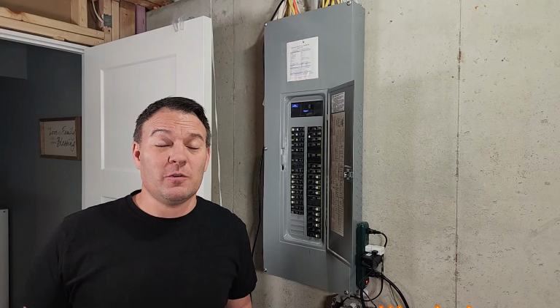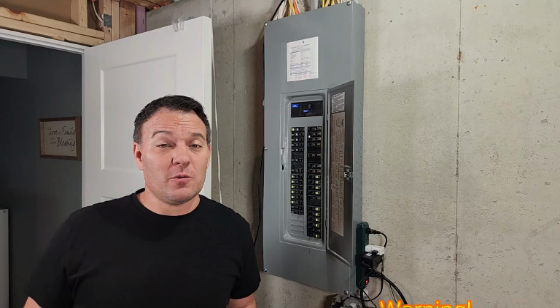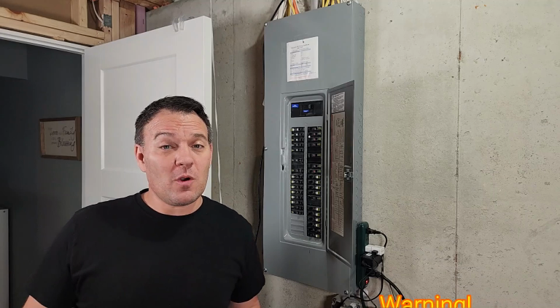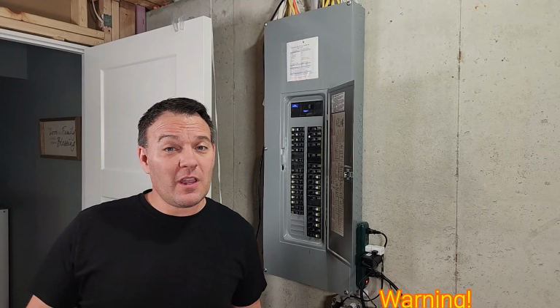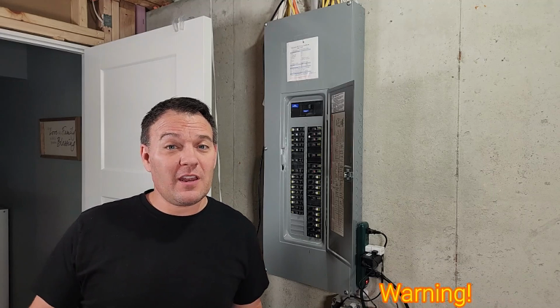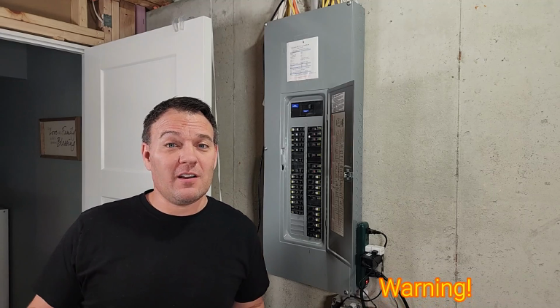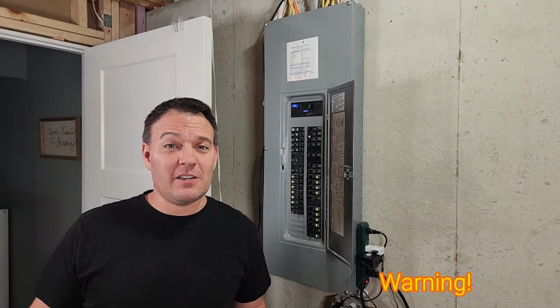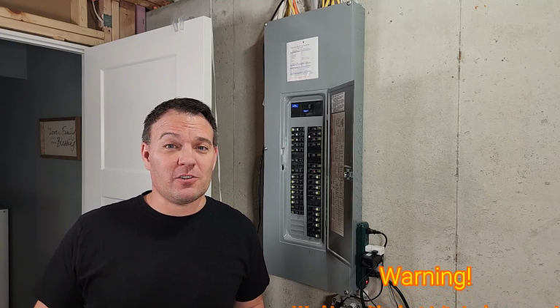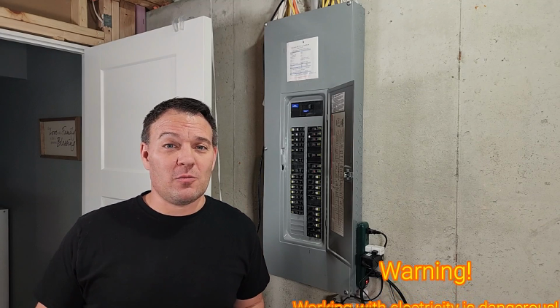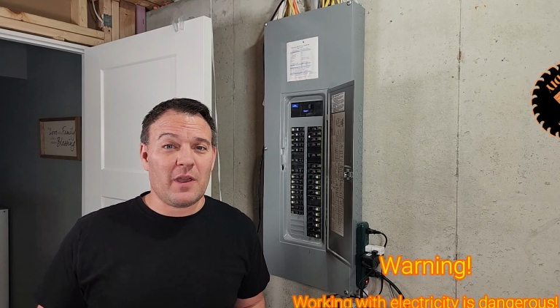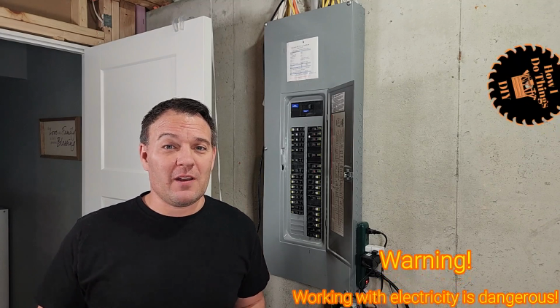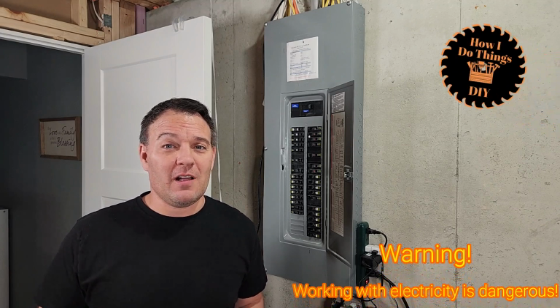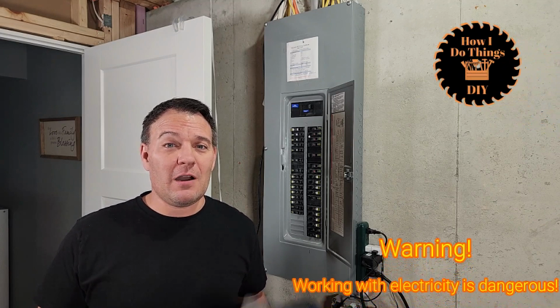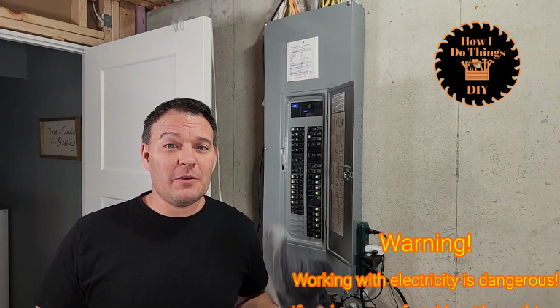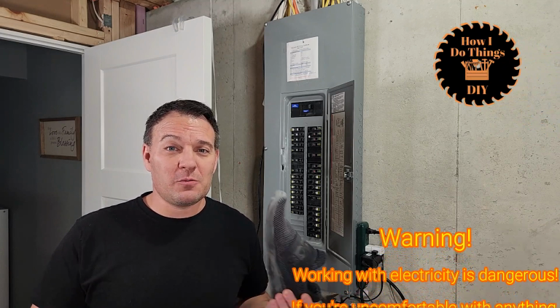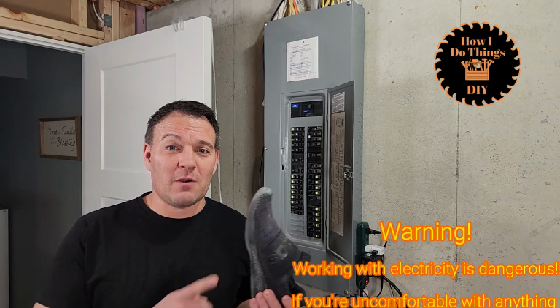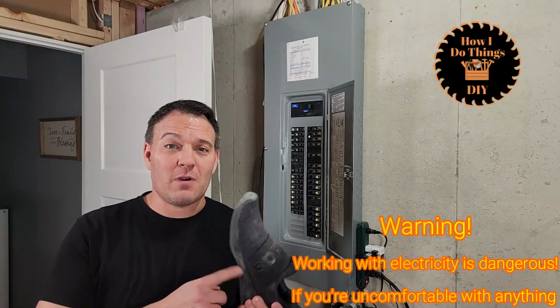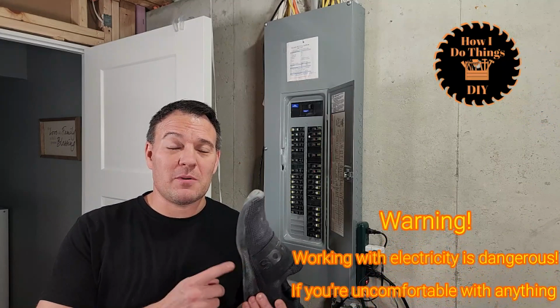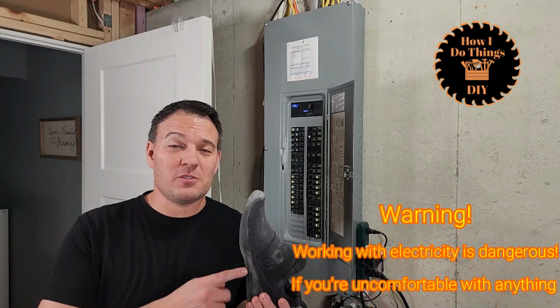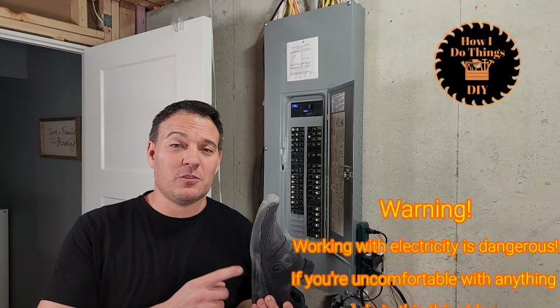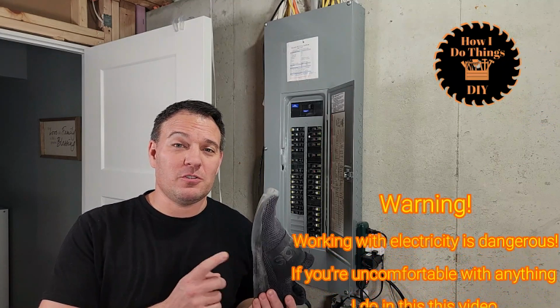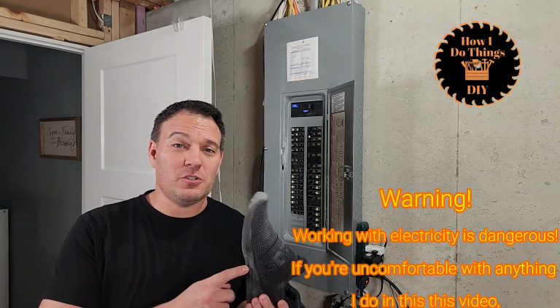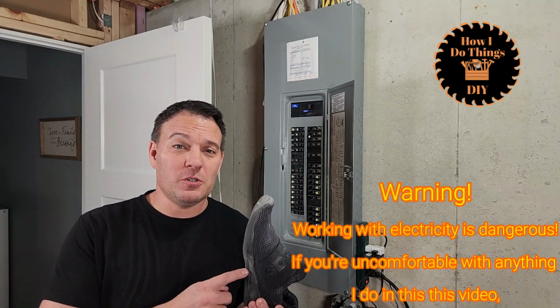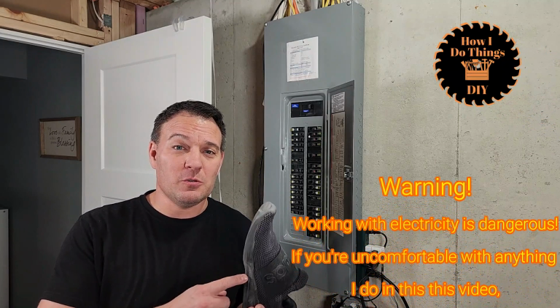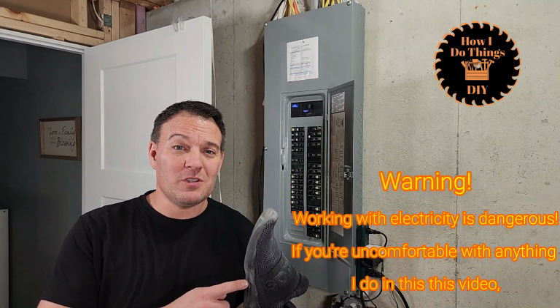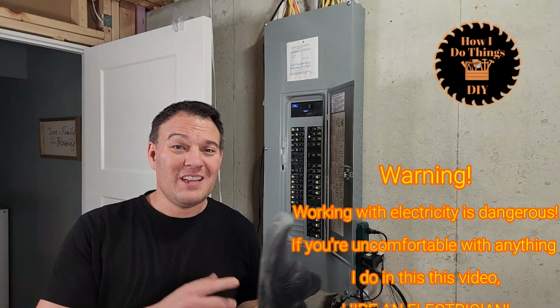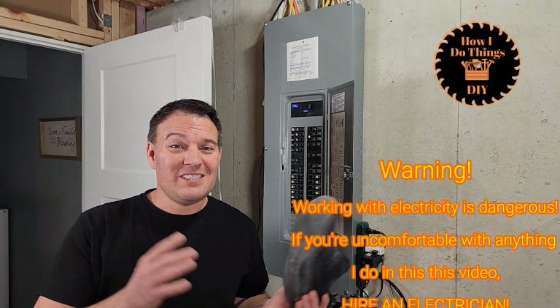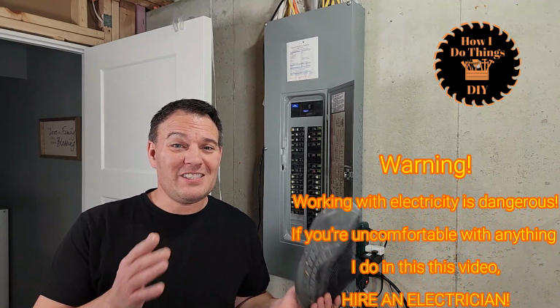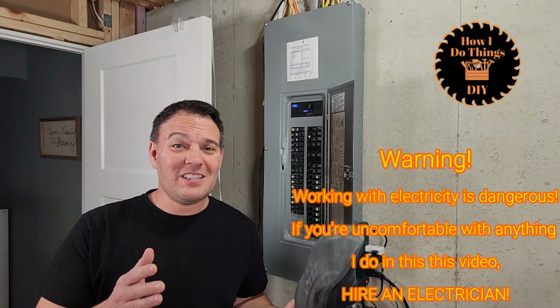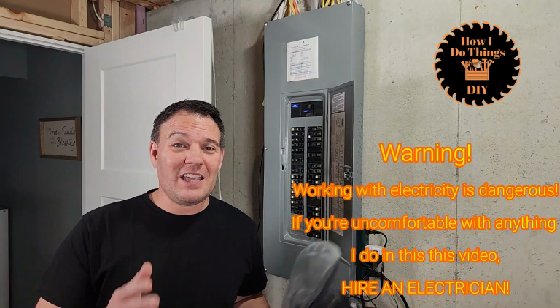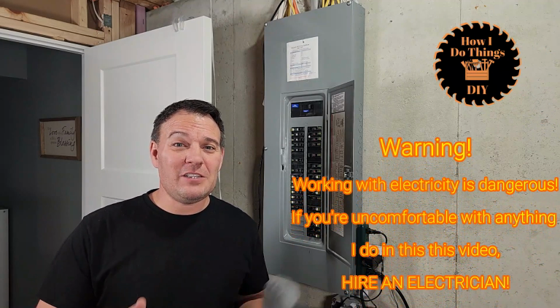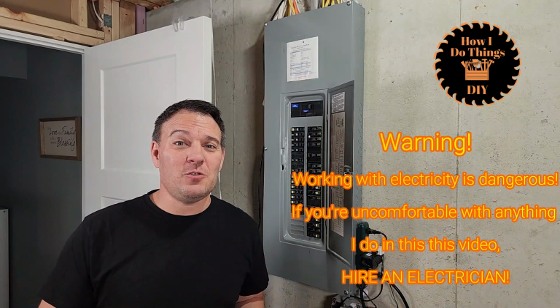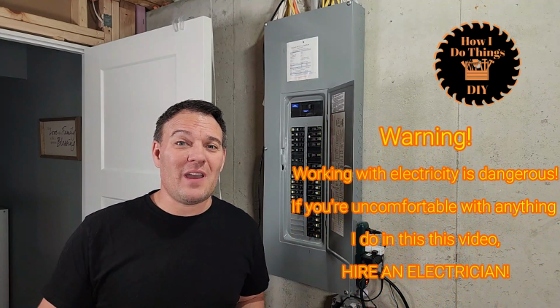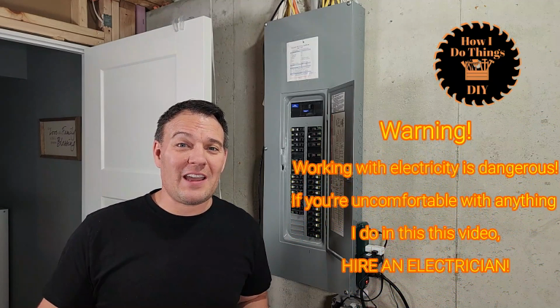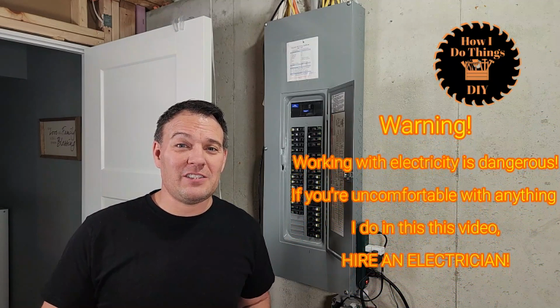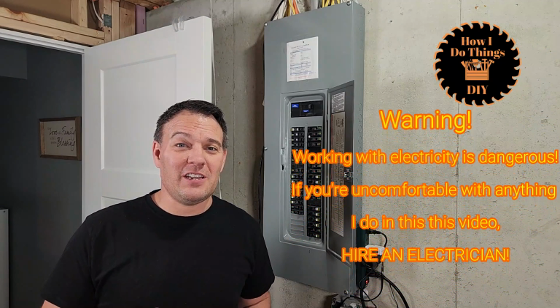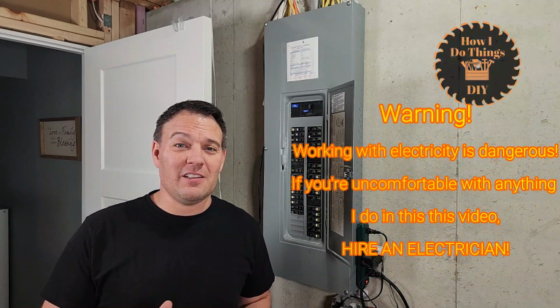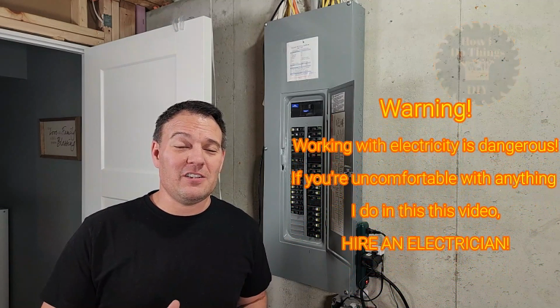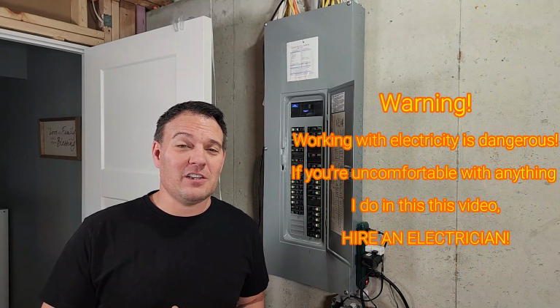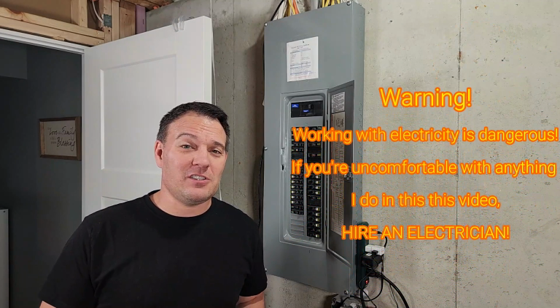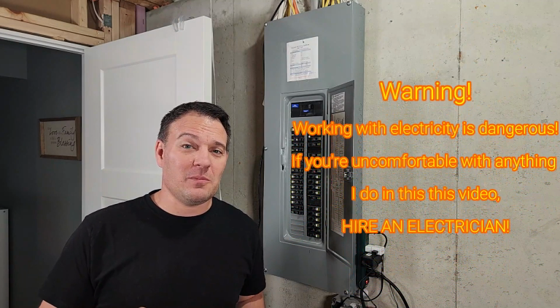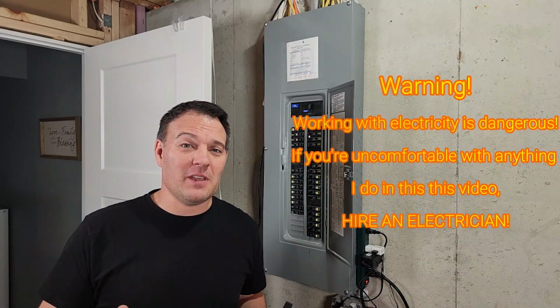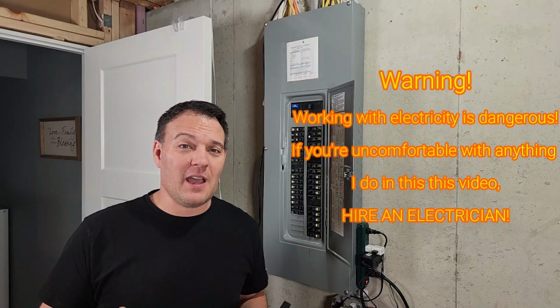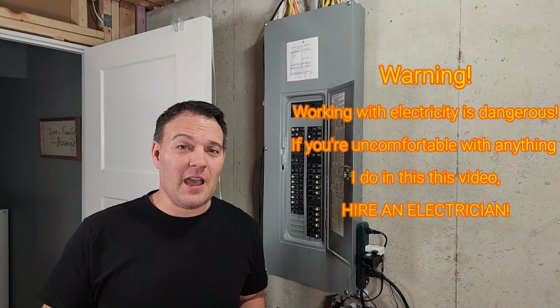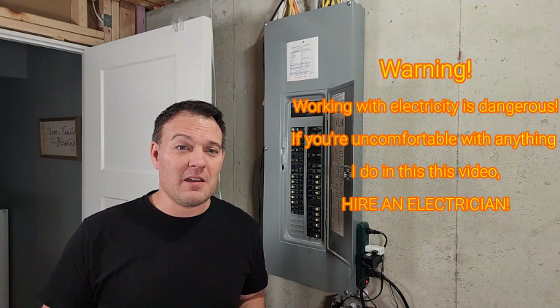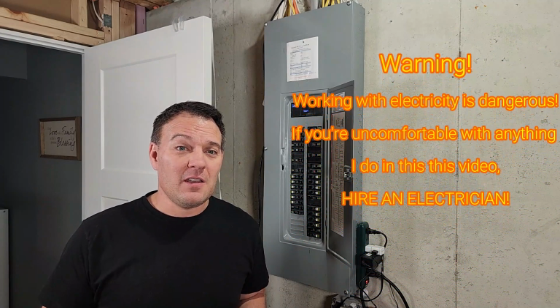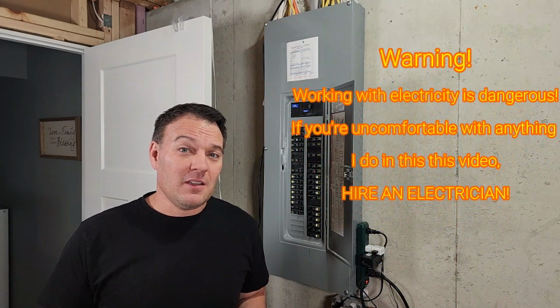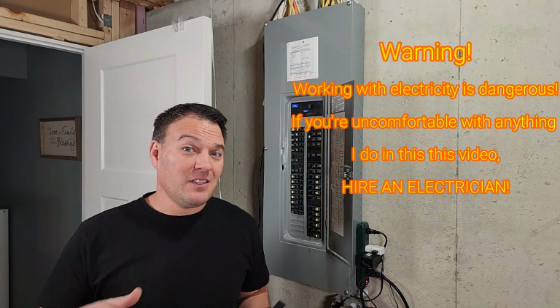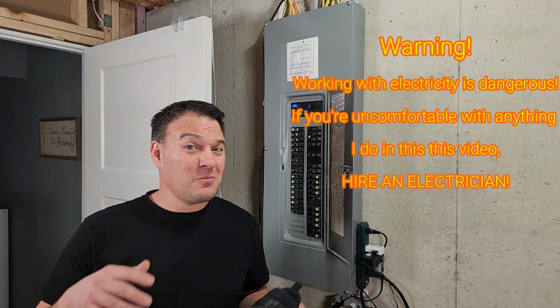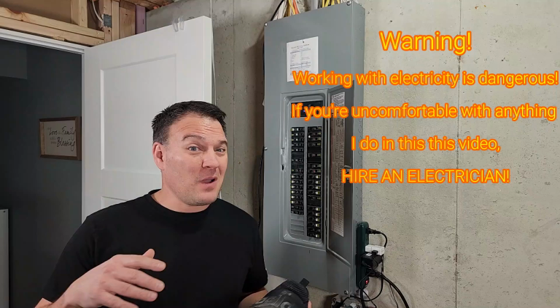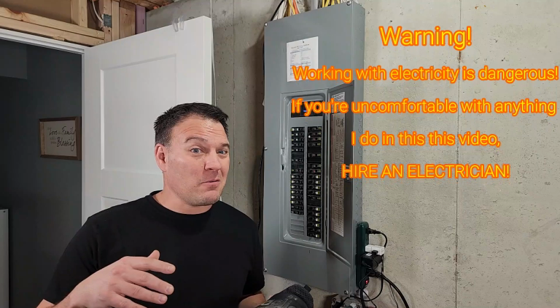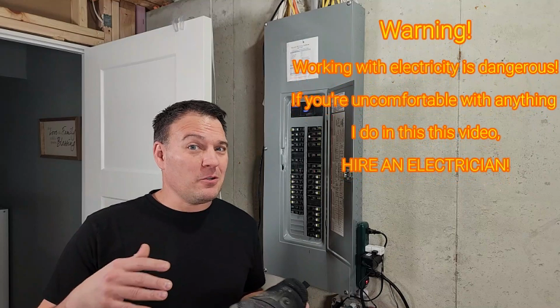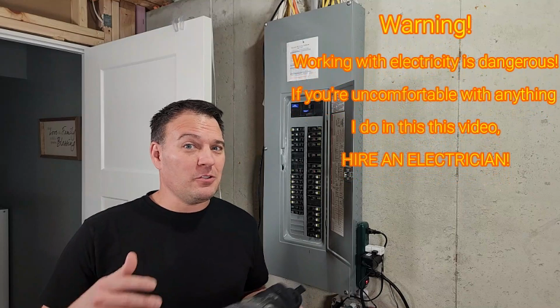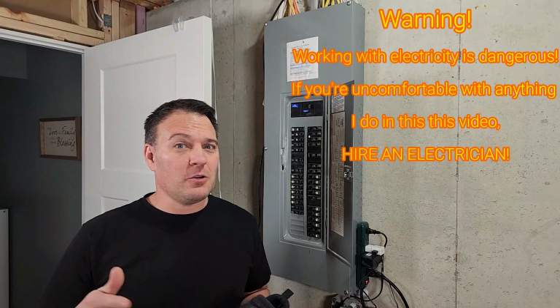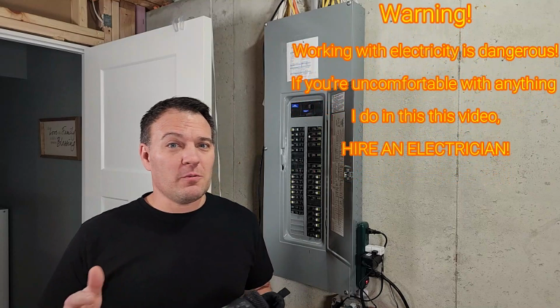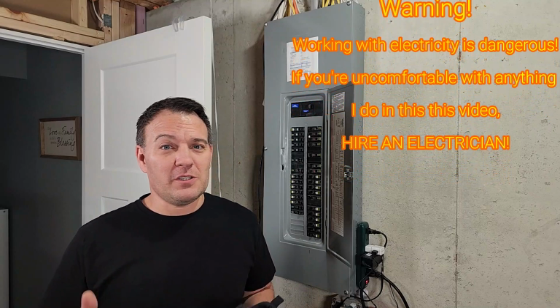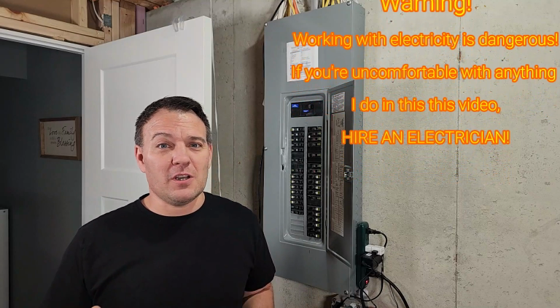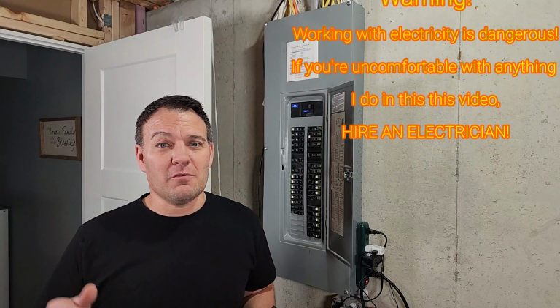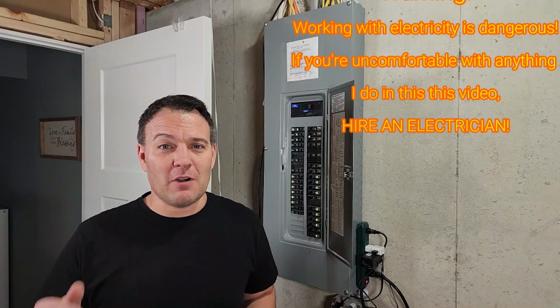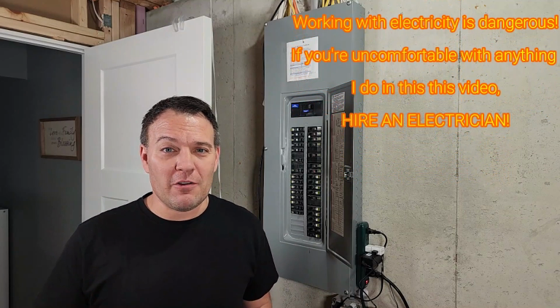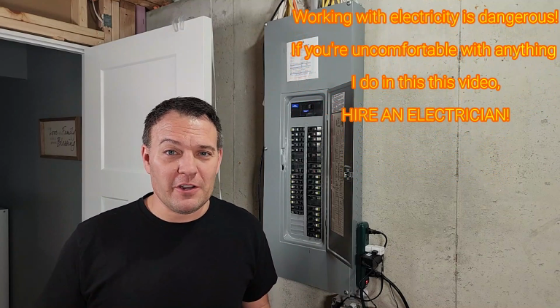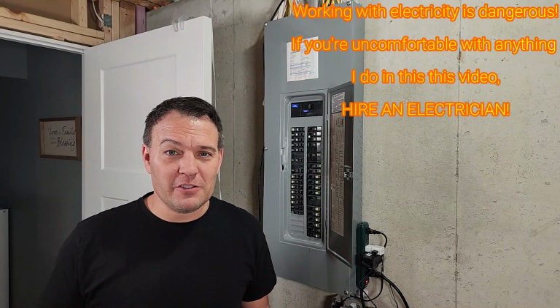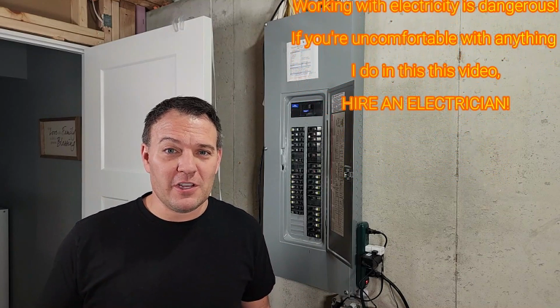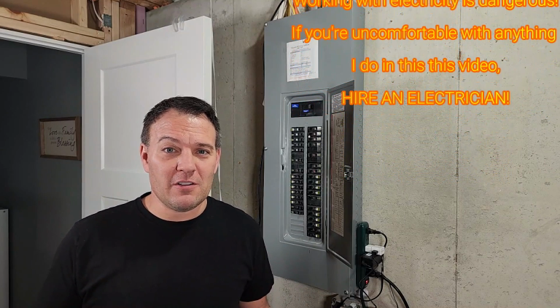When you're working in an electrical panel, always wear rubber-soled shoes, just in case you accidentally touch something hot. This might reduce your risk of grounding yourself.